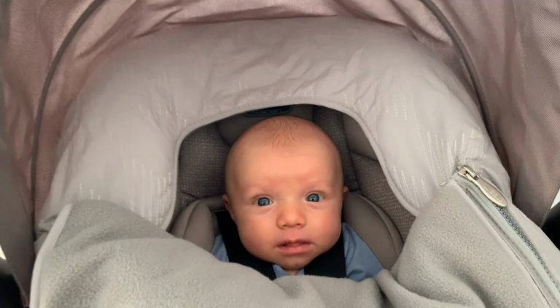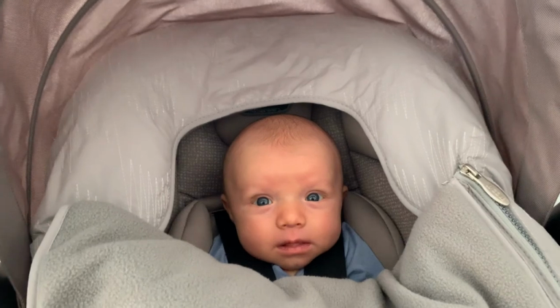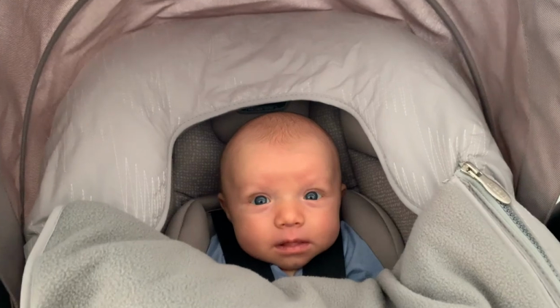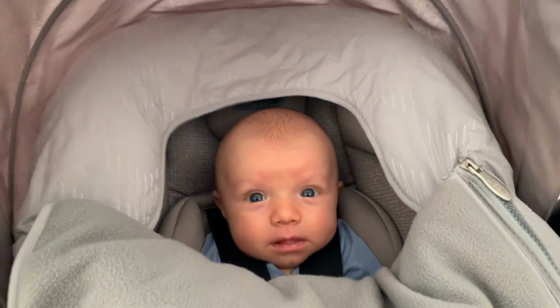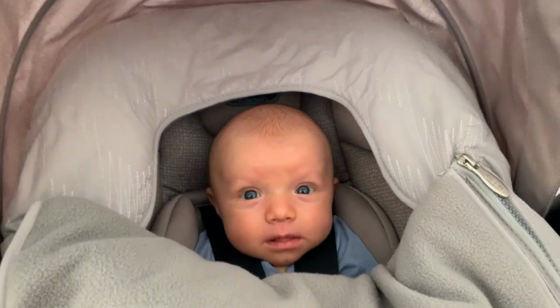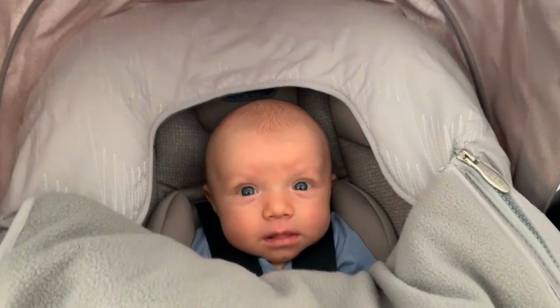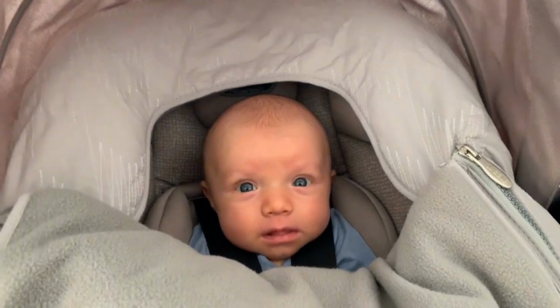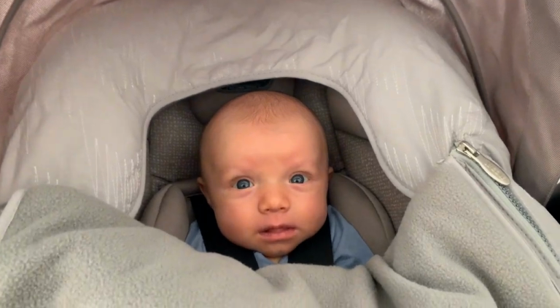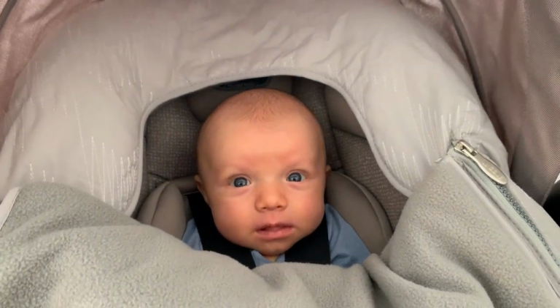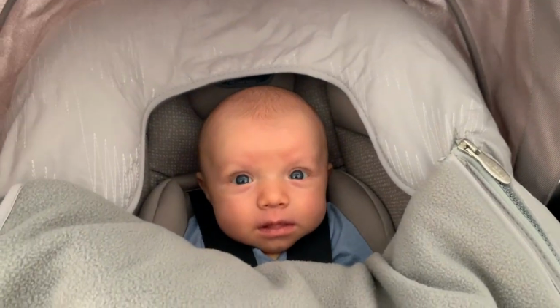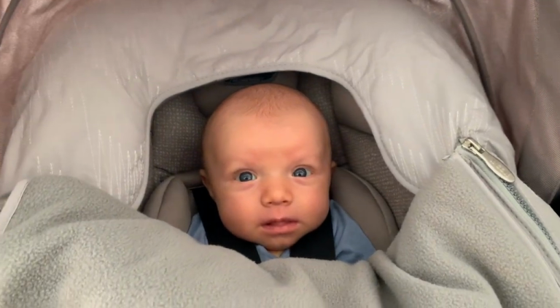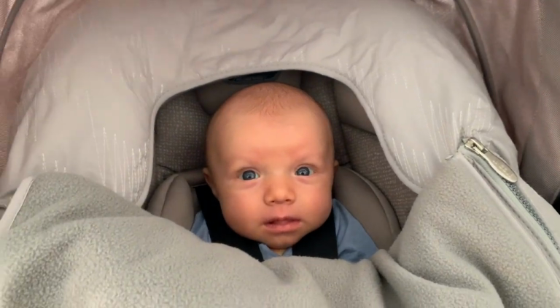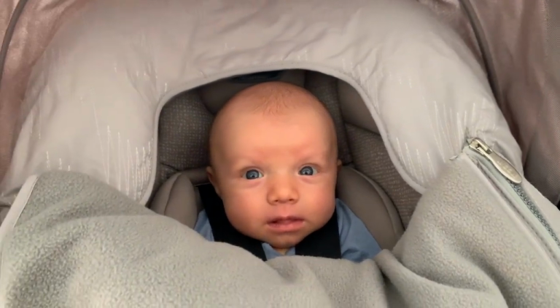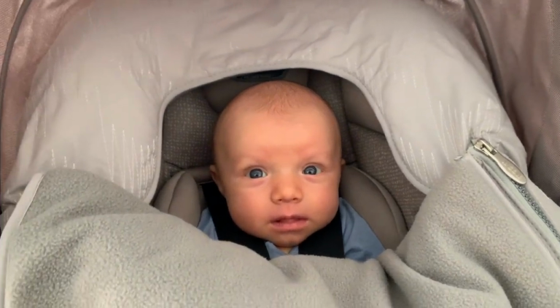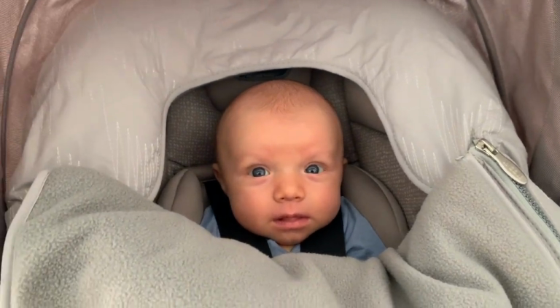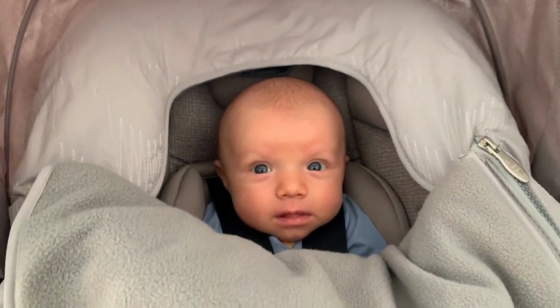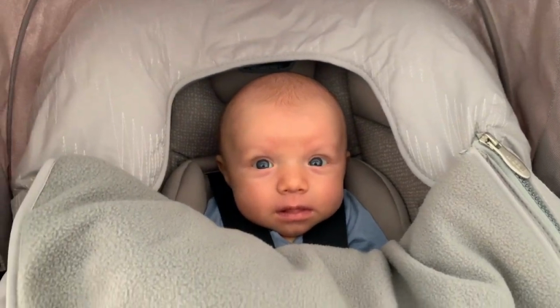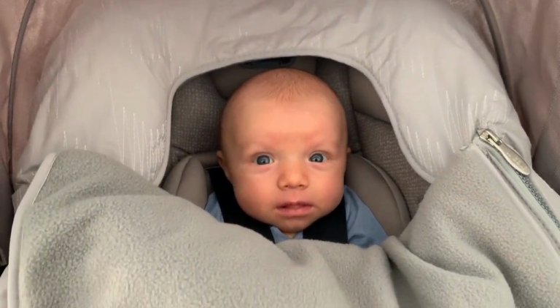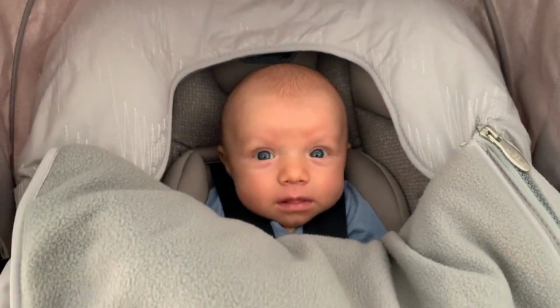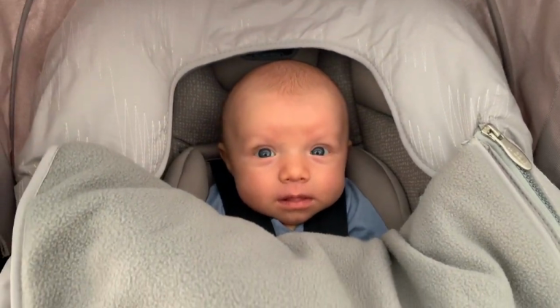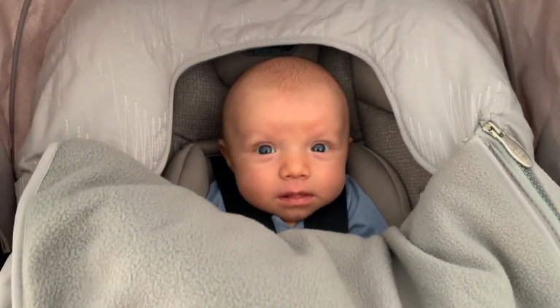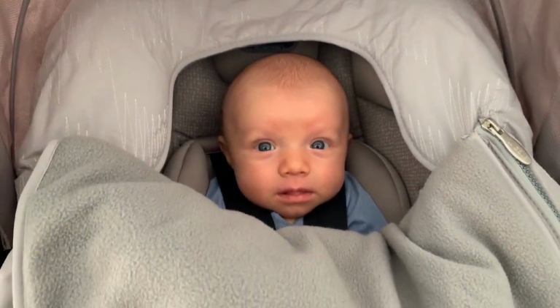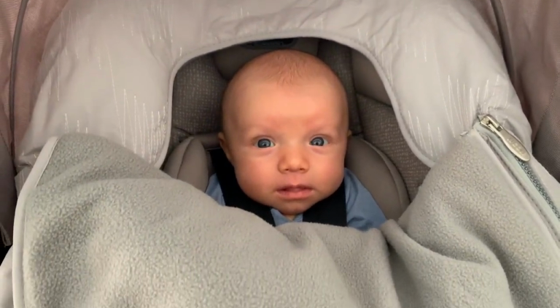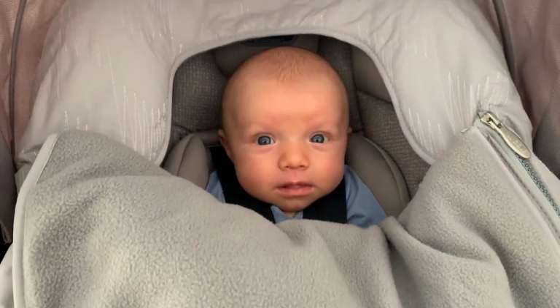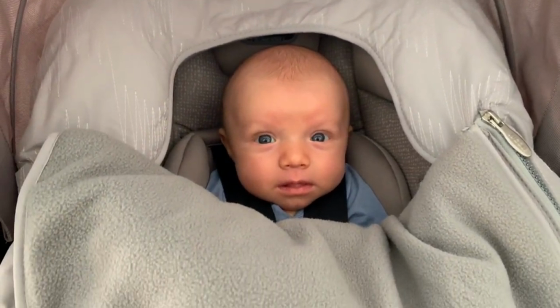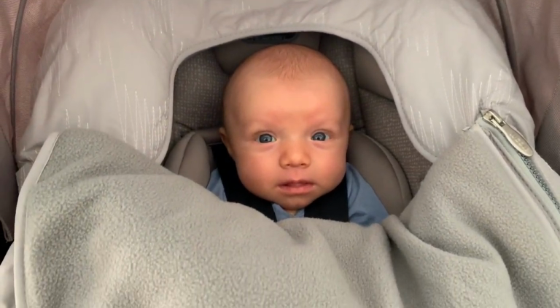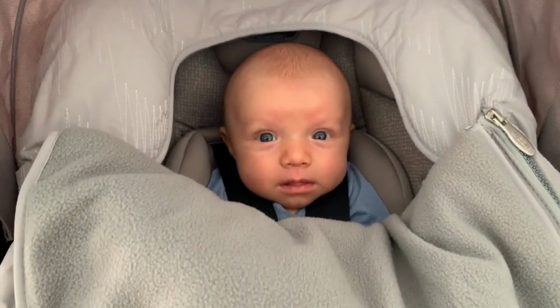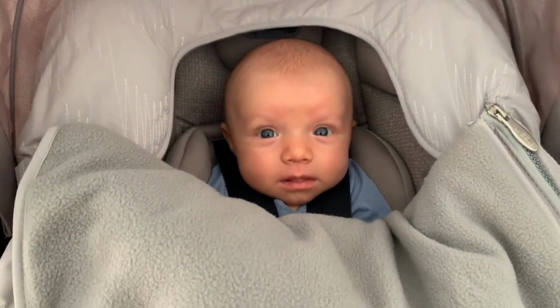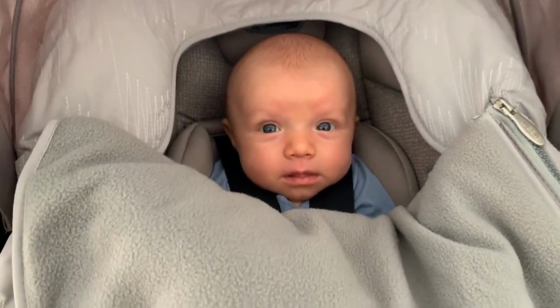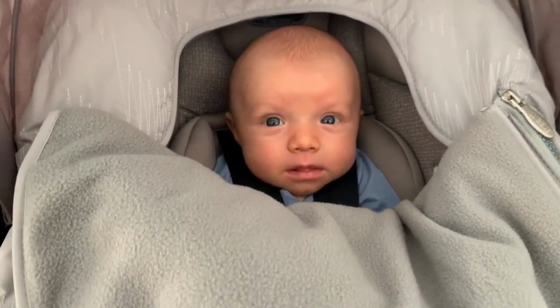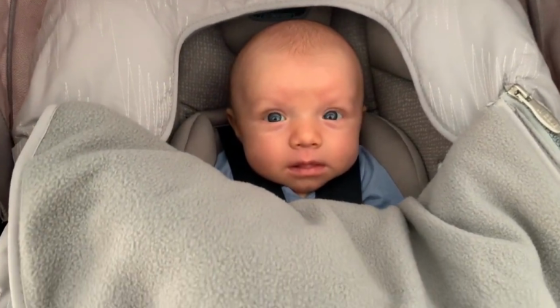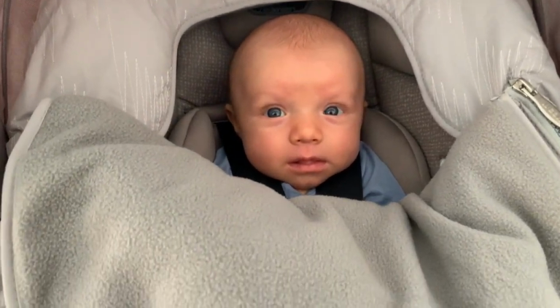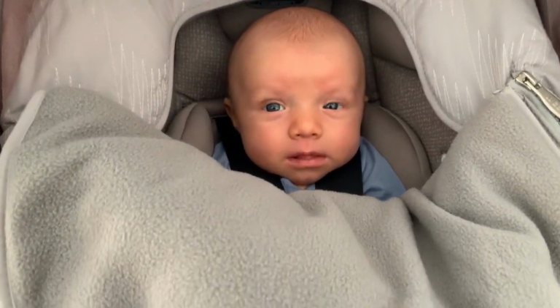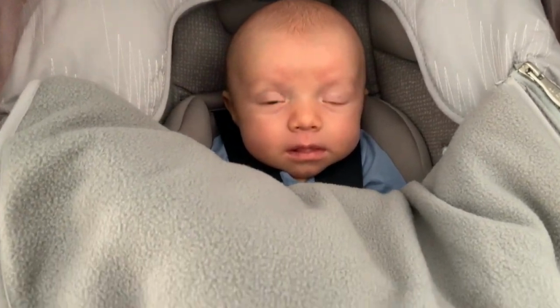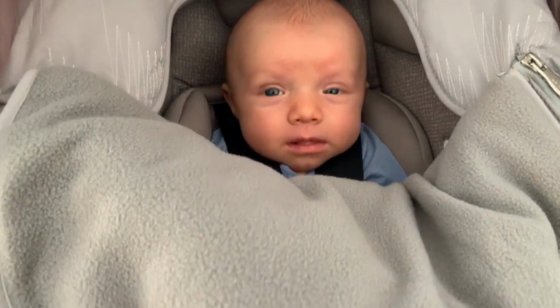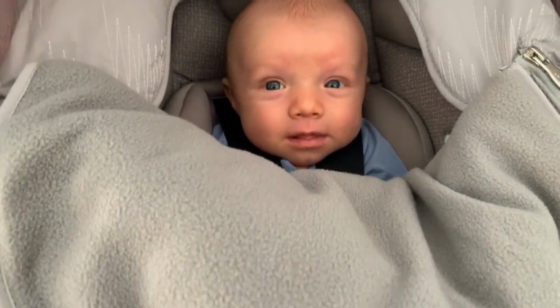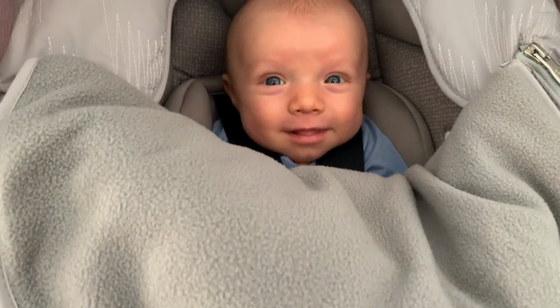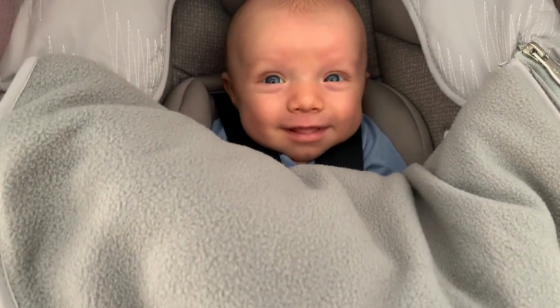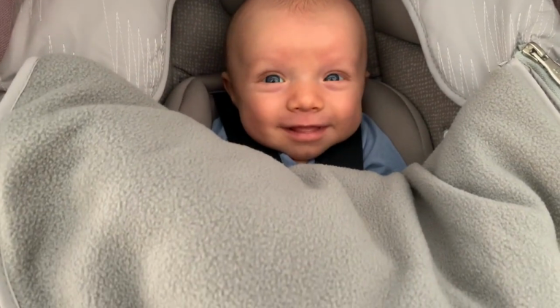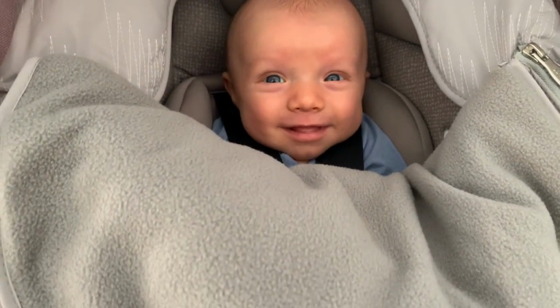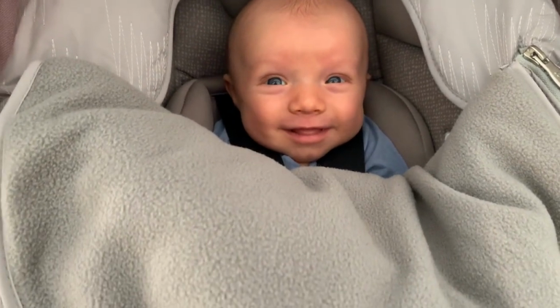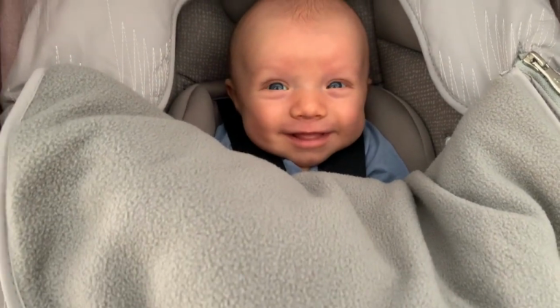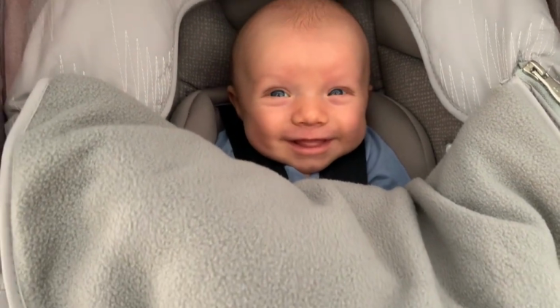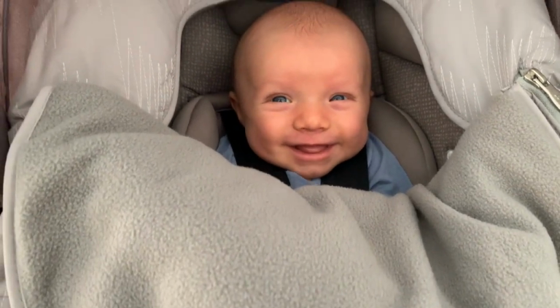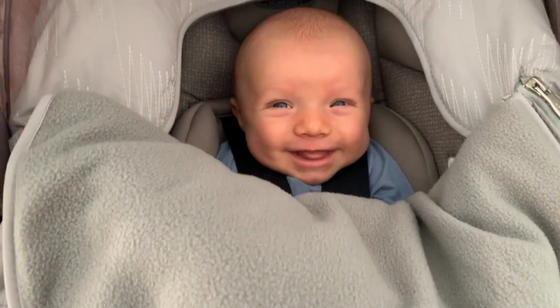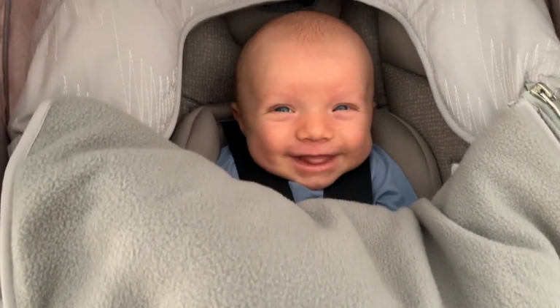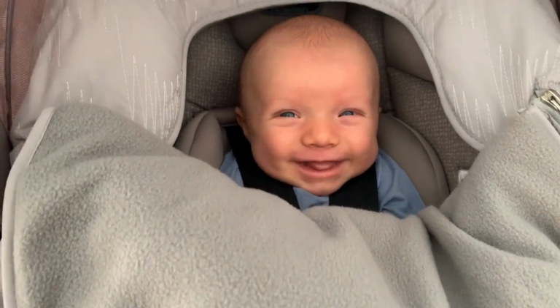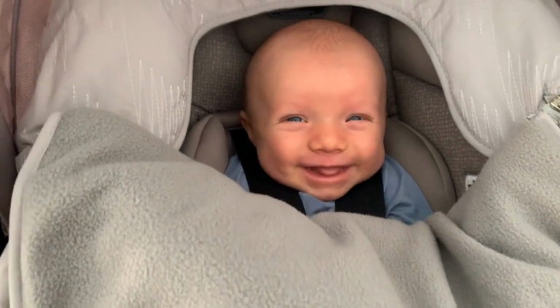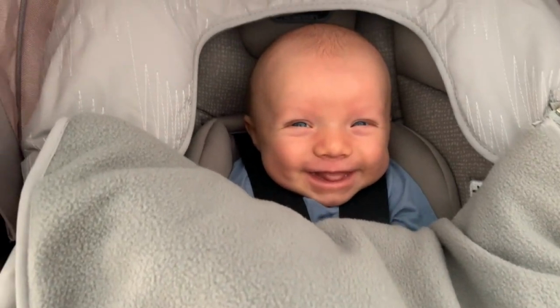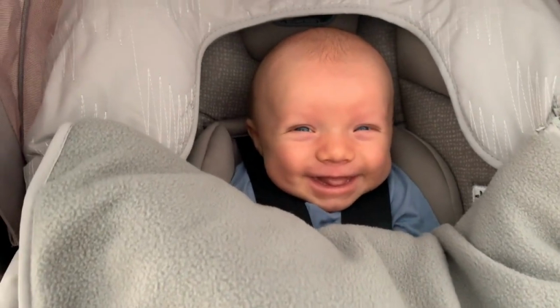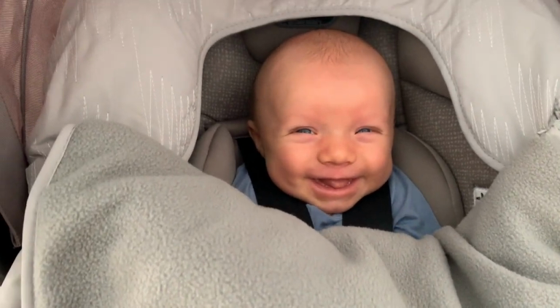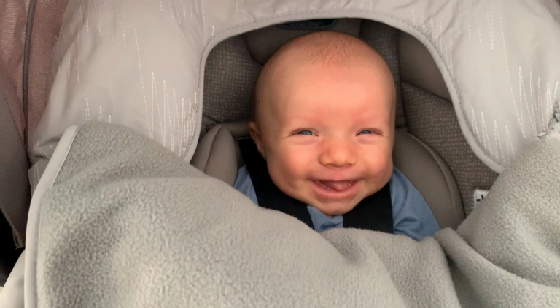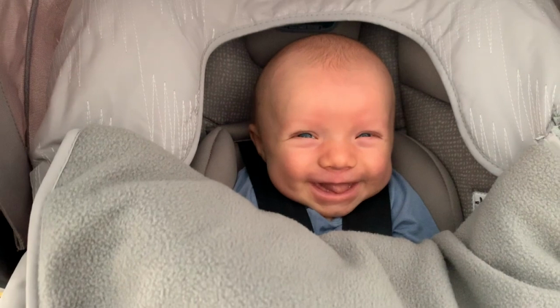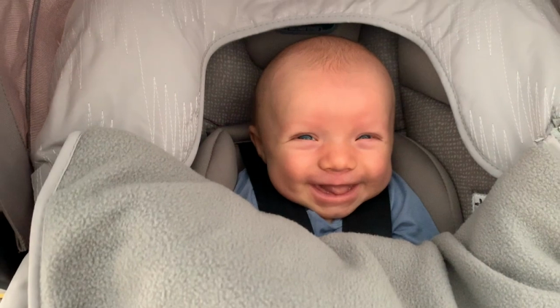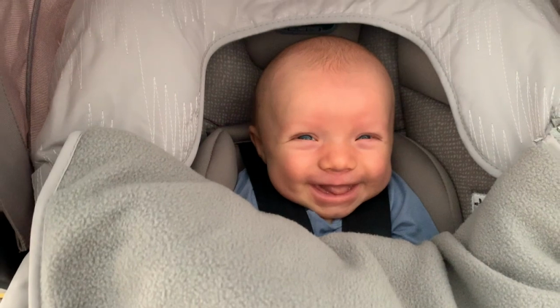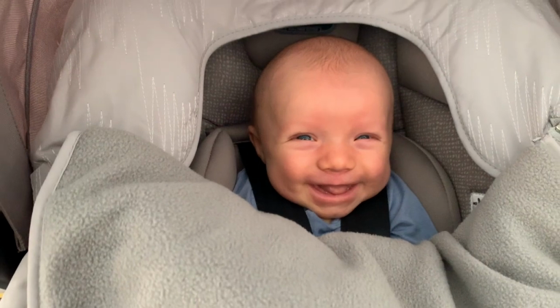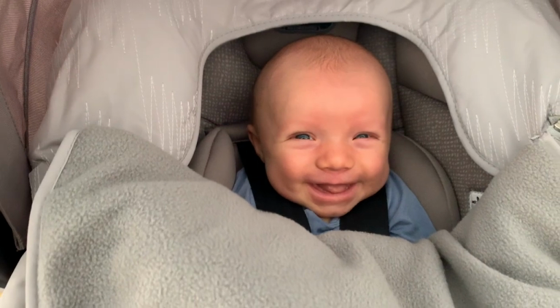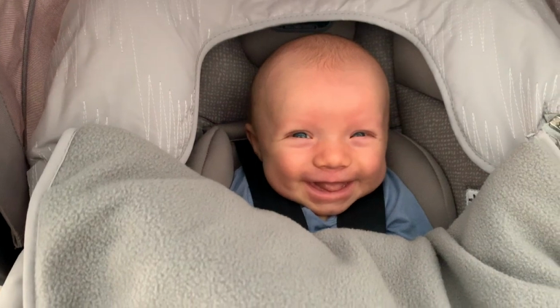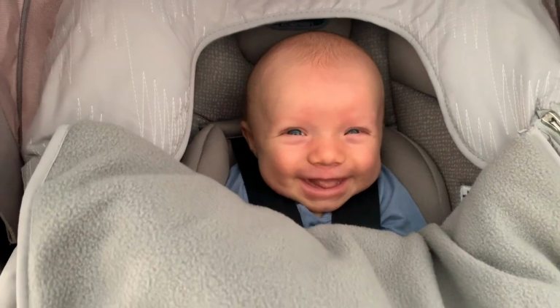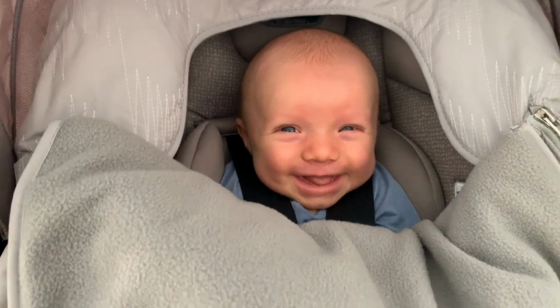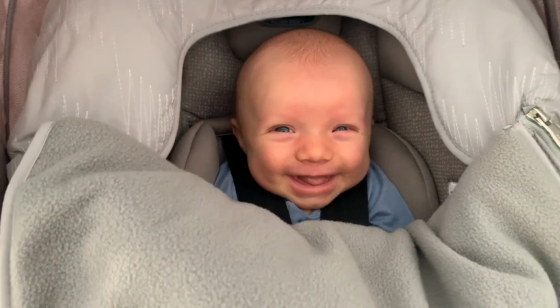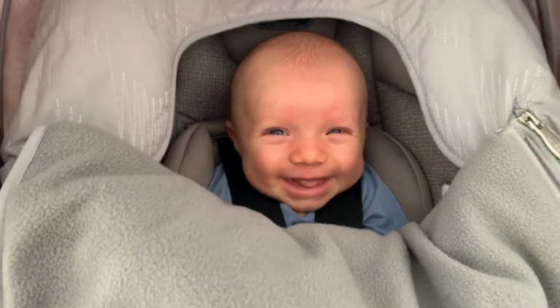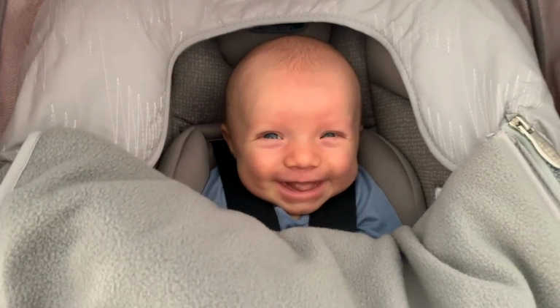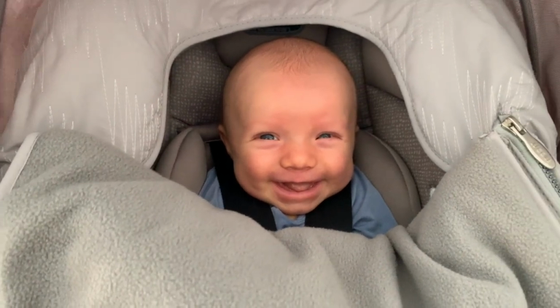Are you ready? Are you set? Yeah! Let's go!